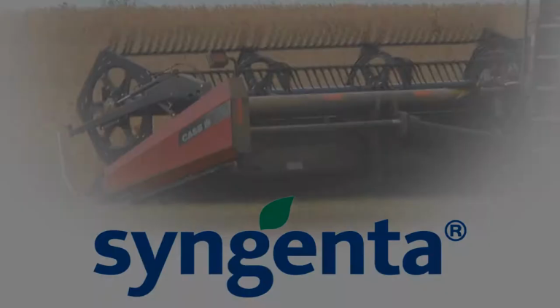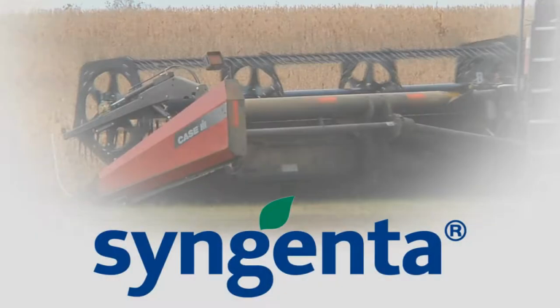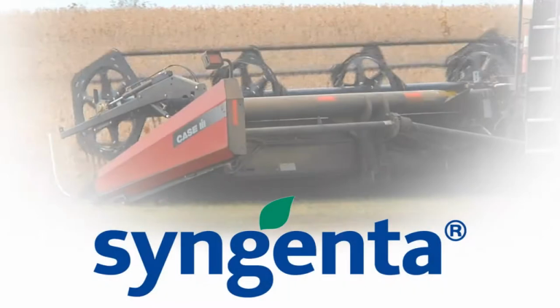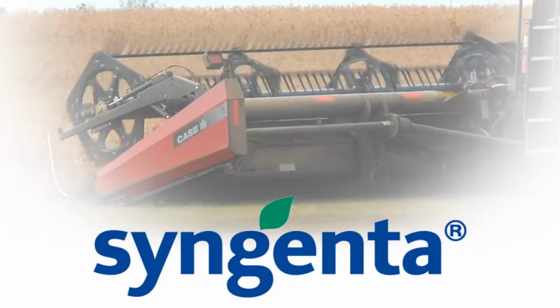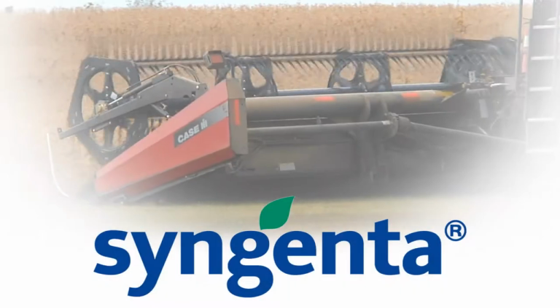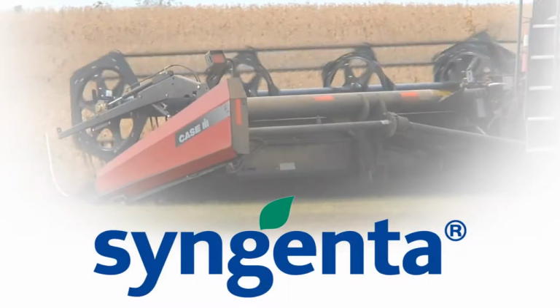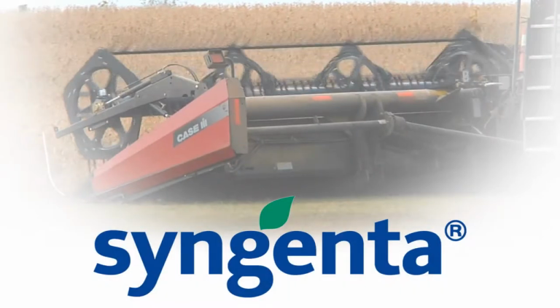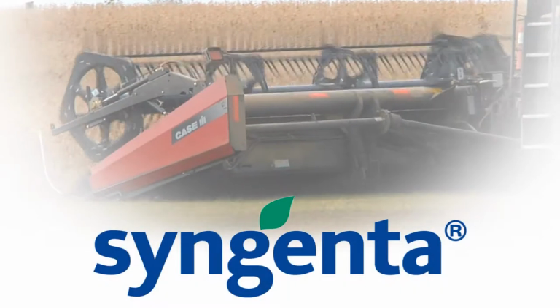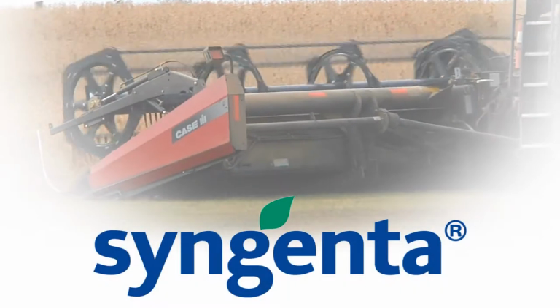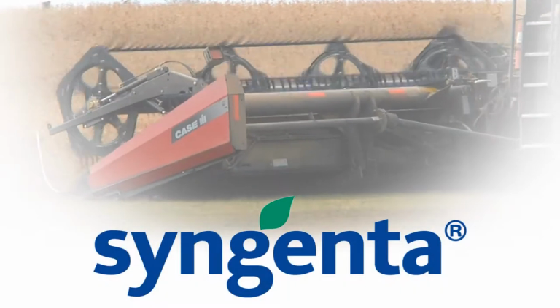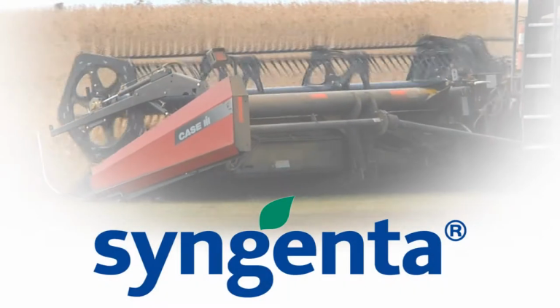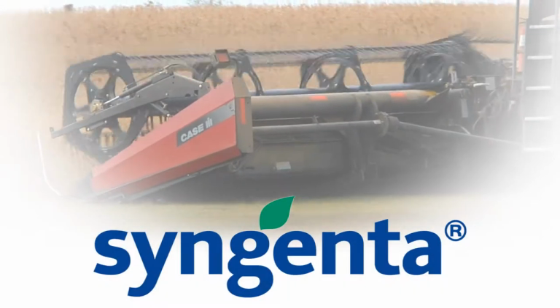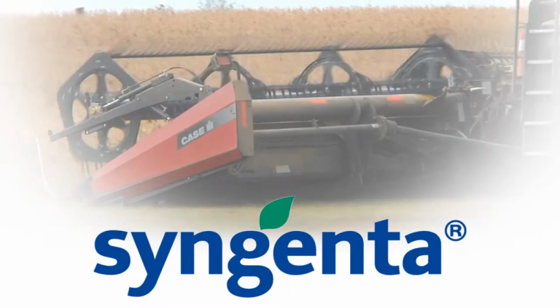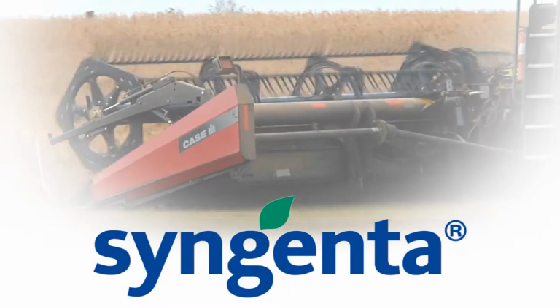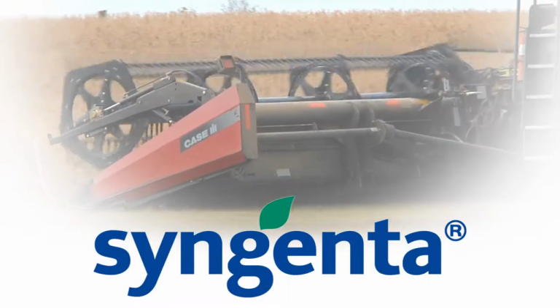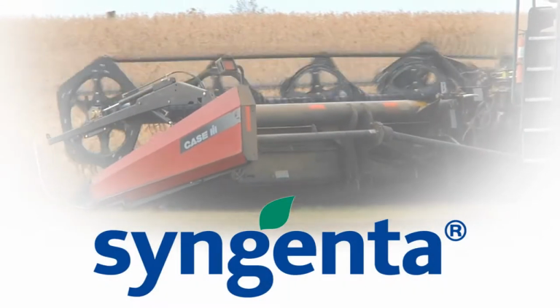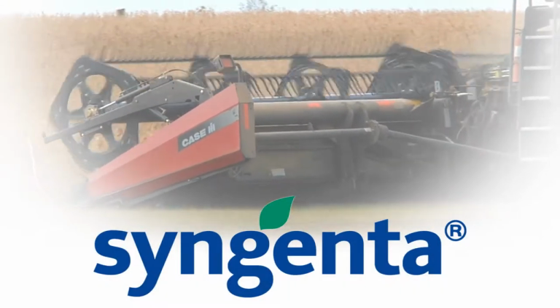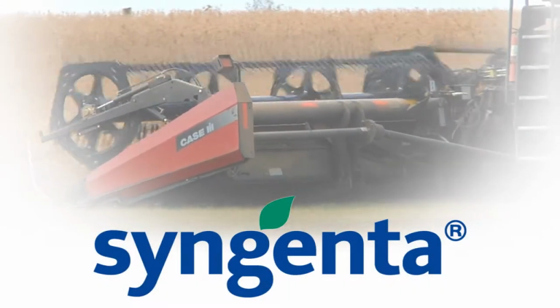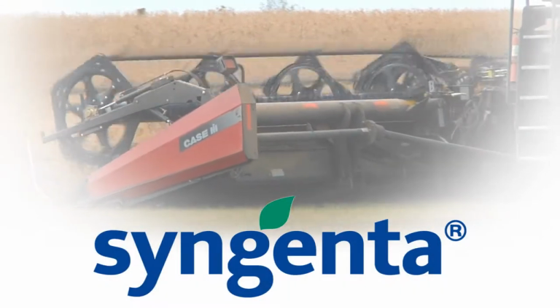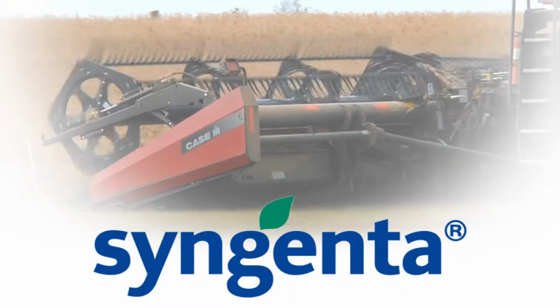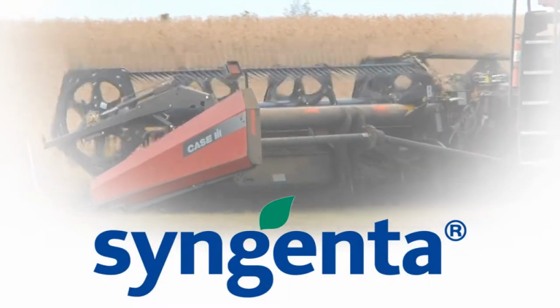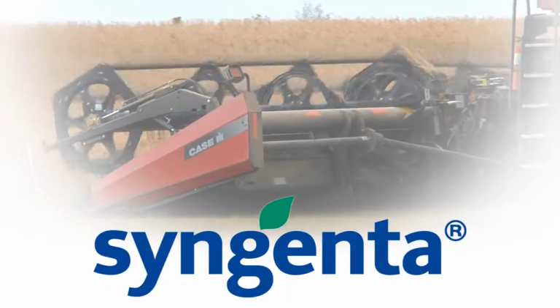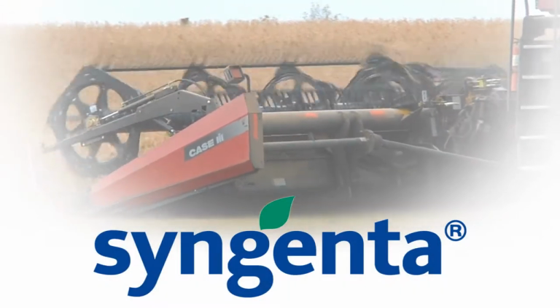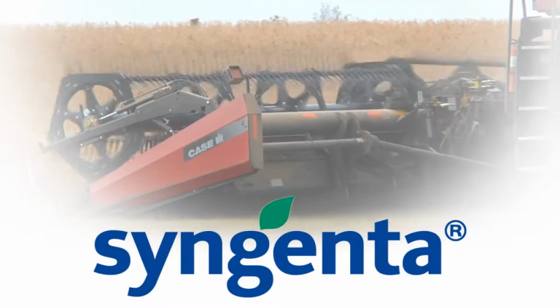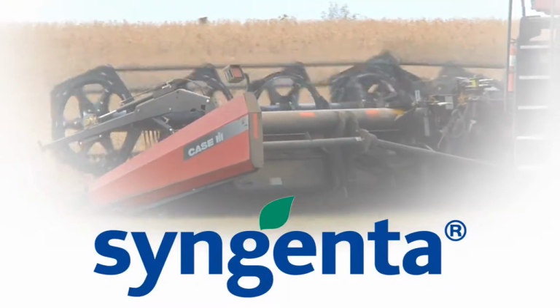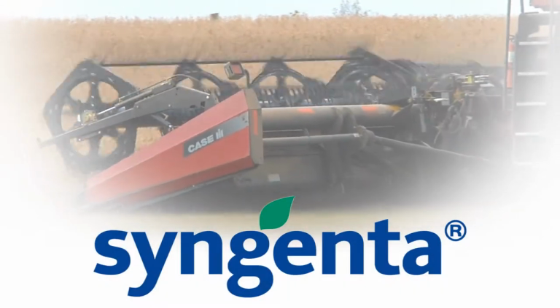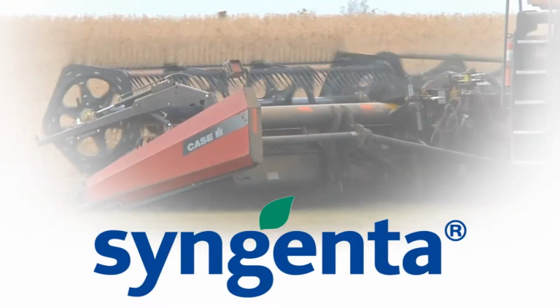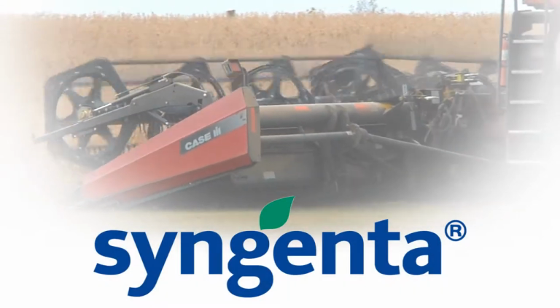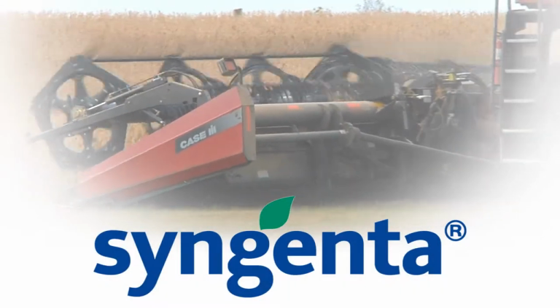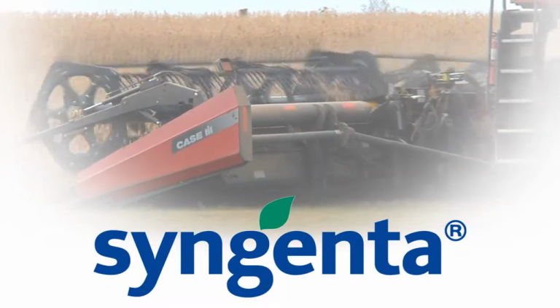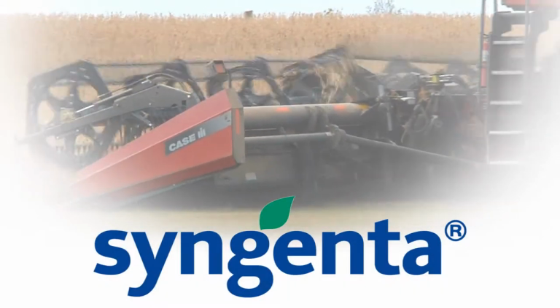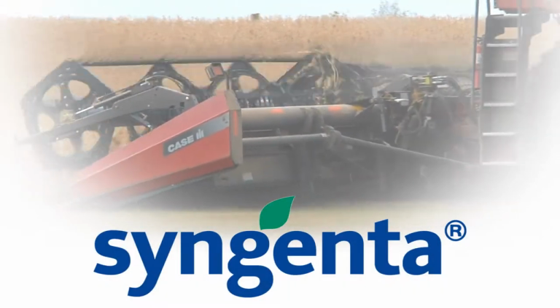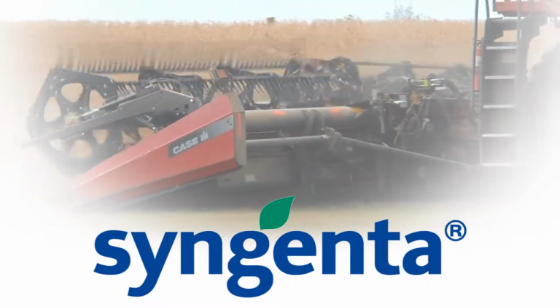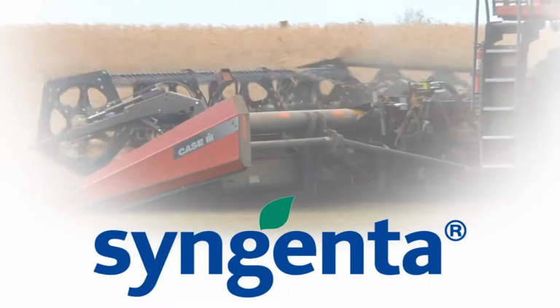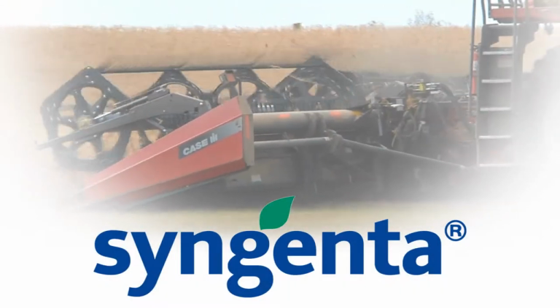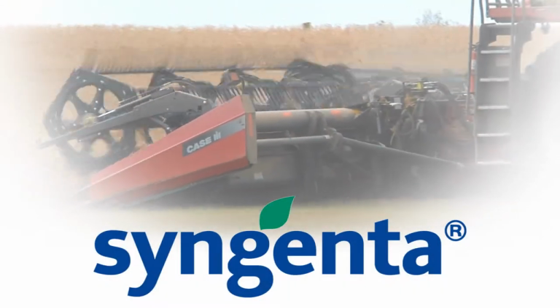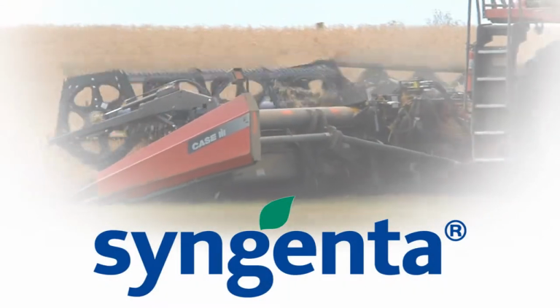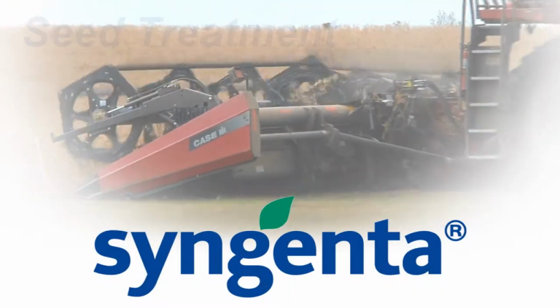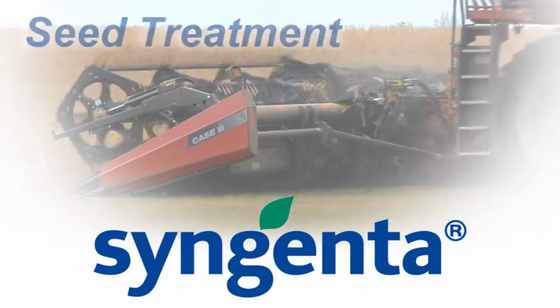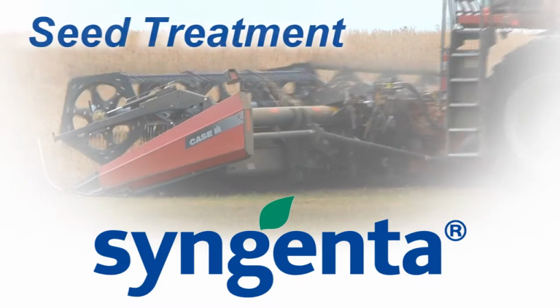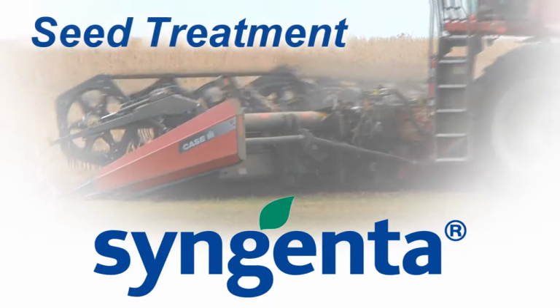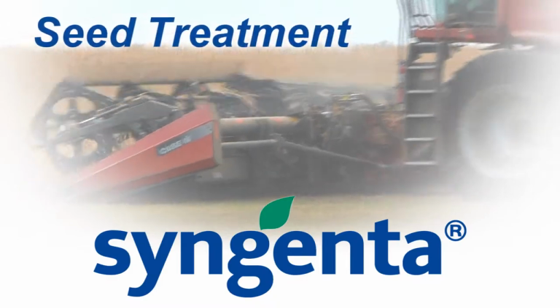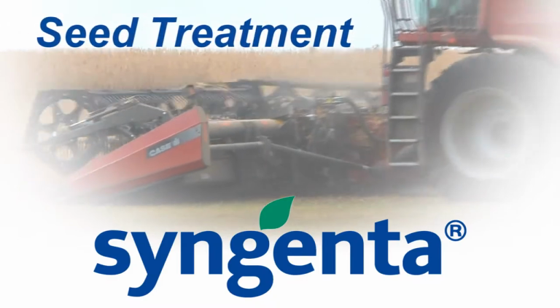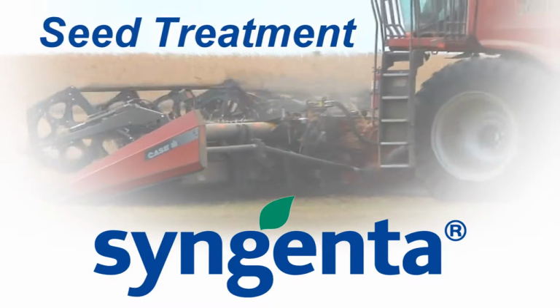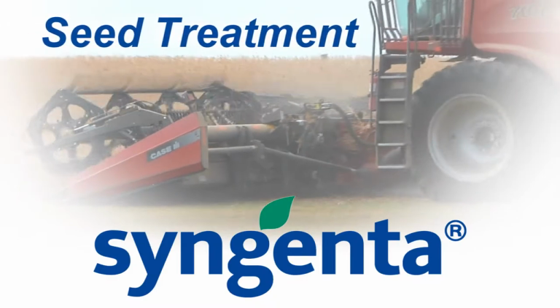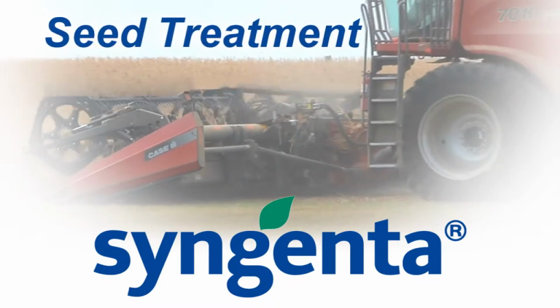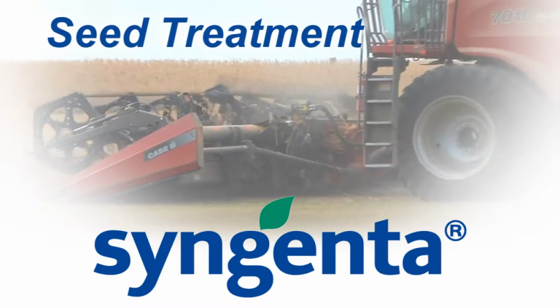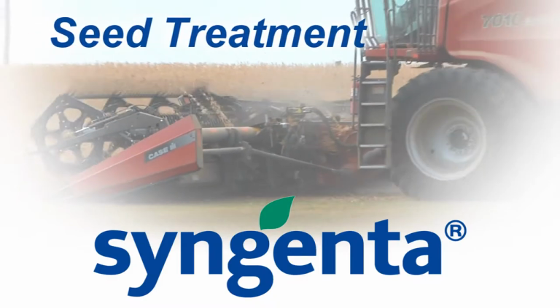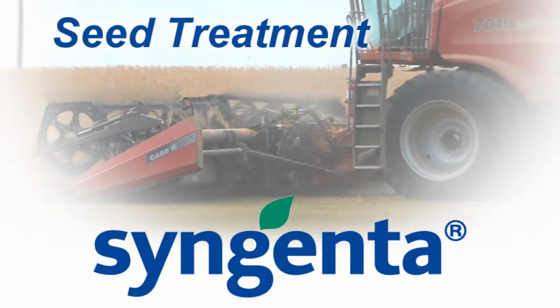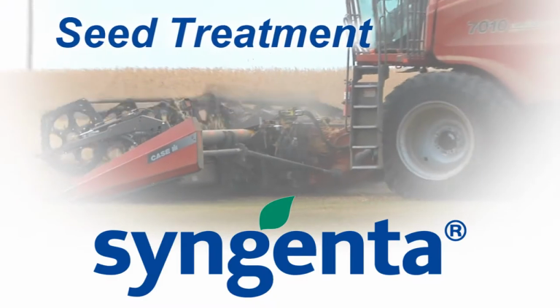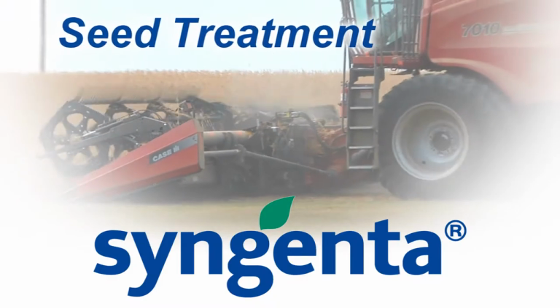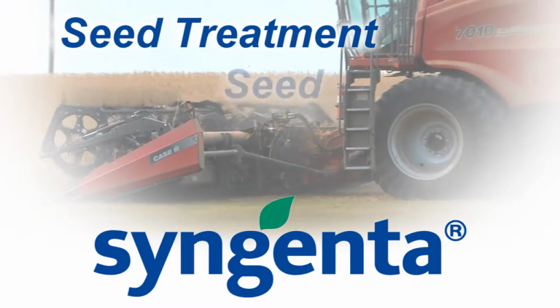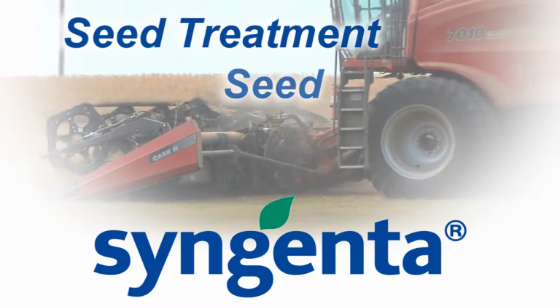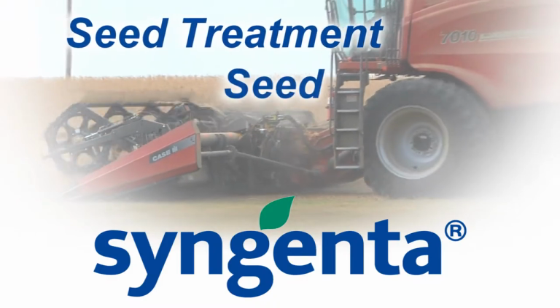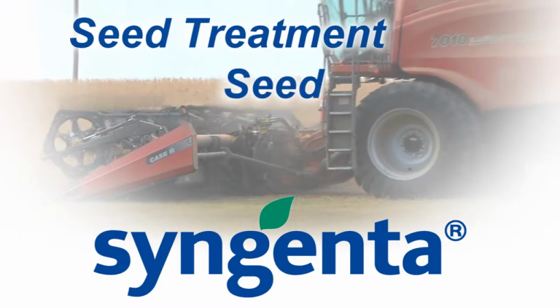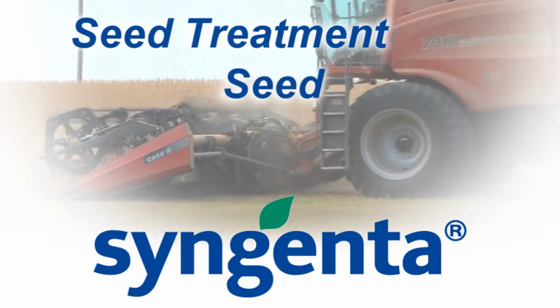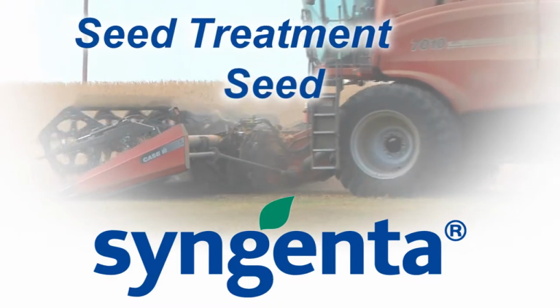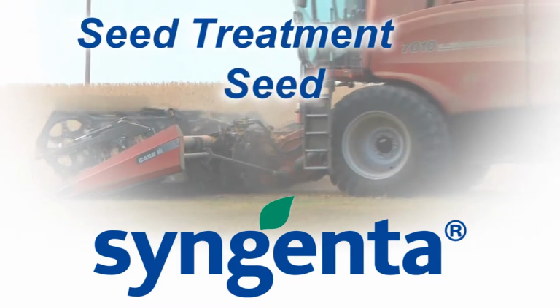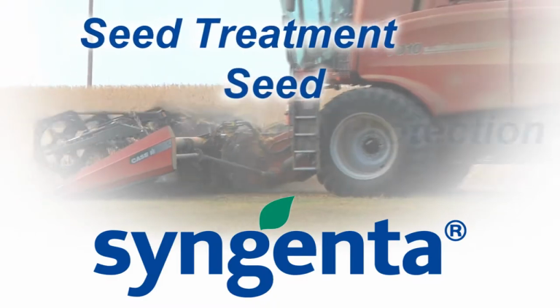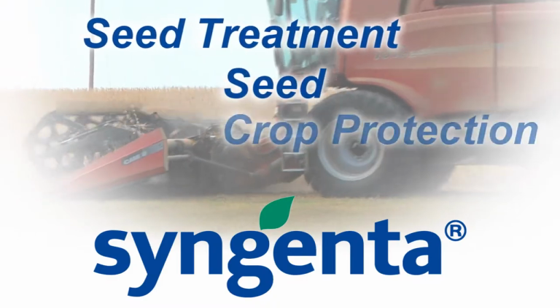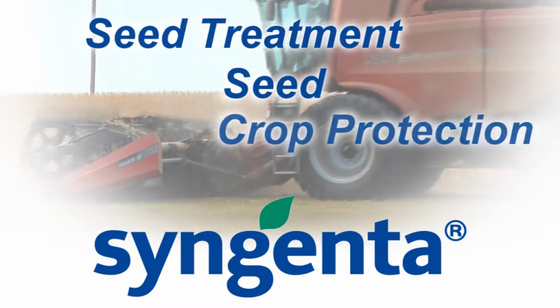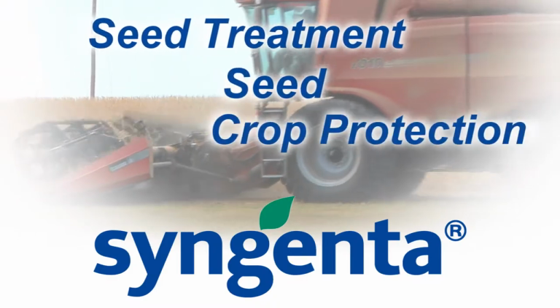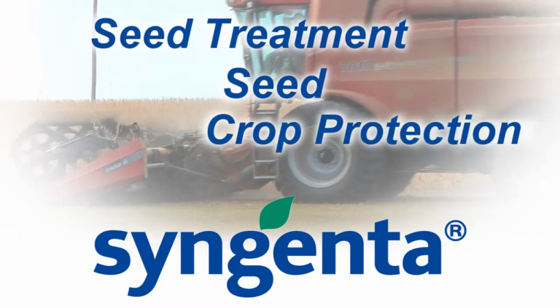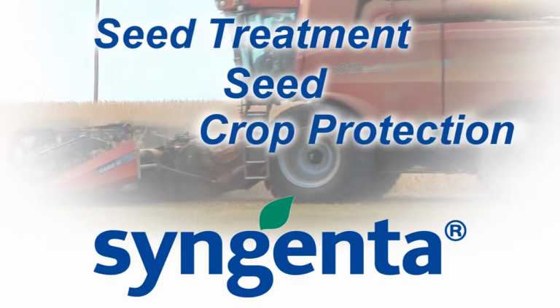Syngenta has three different entities that we deal with at Security Seed and Chemical: Seed Treatment, Seed, and Crop Protection.